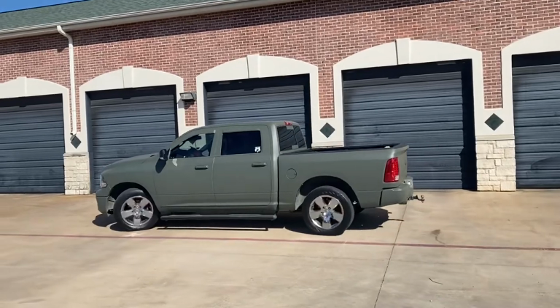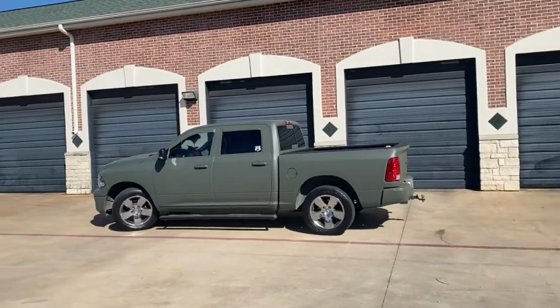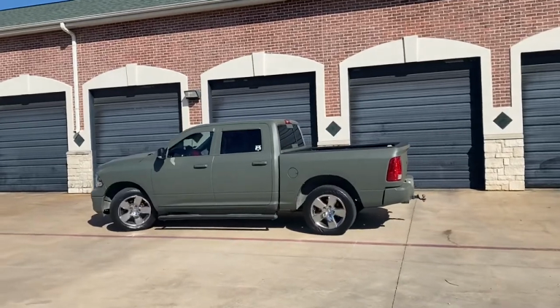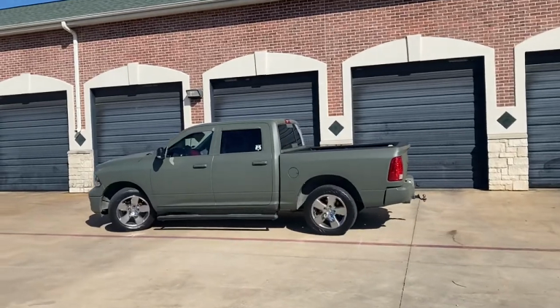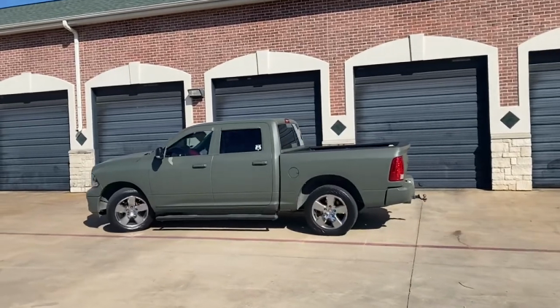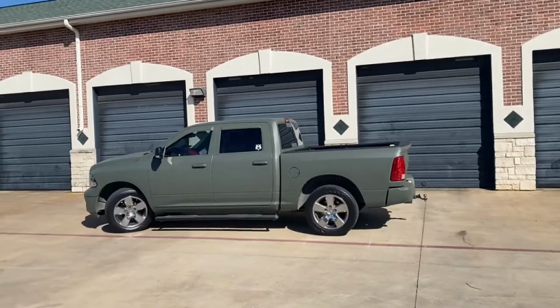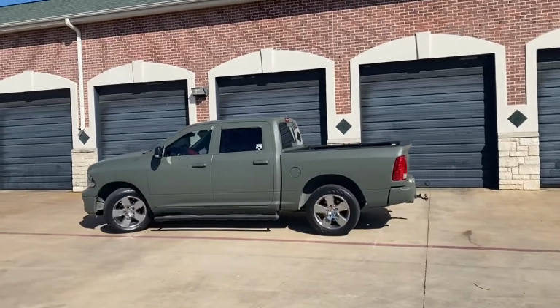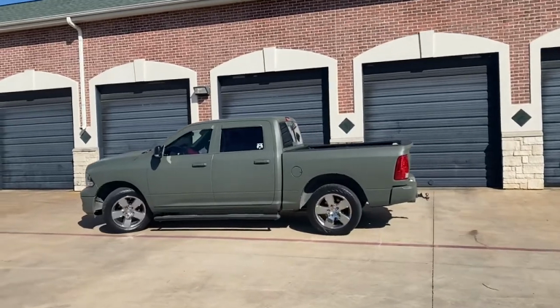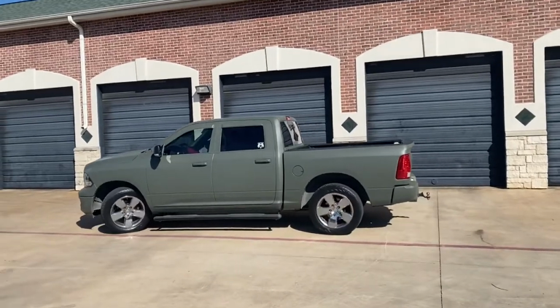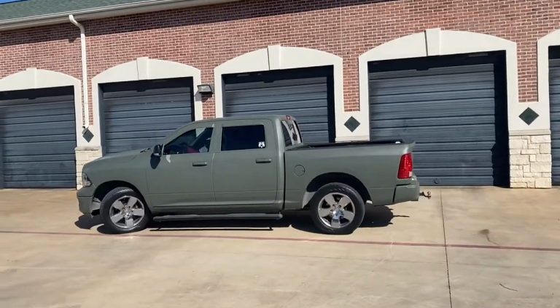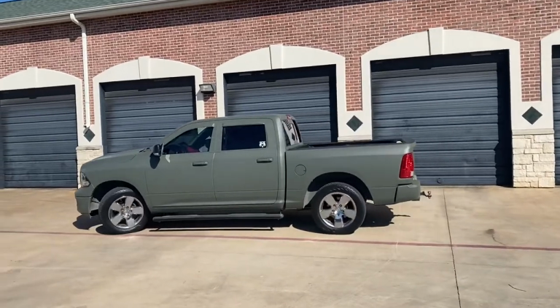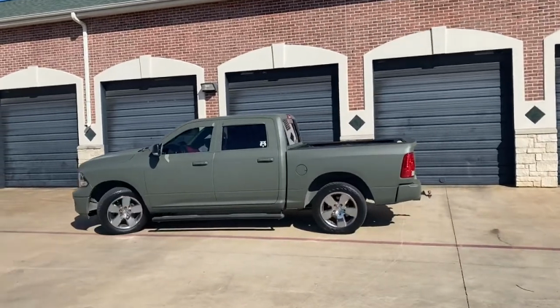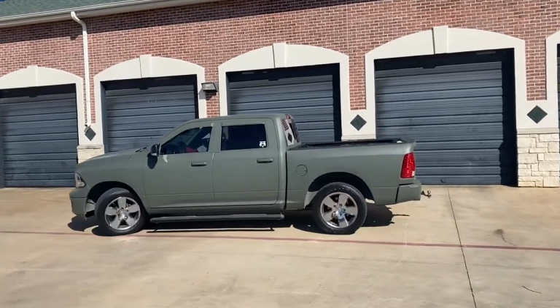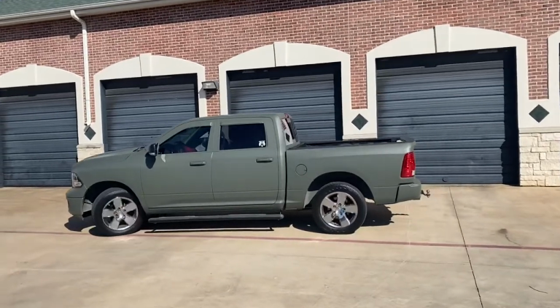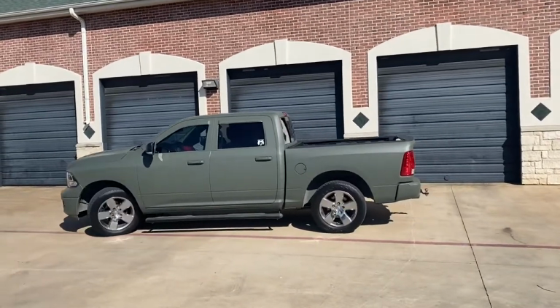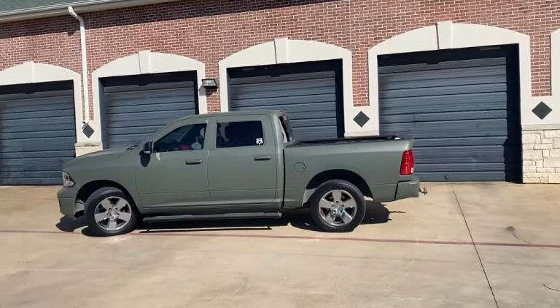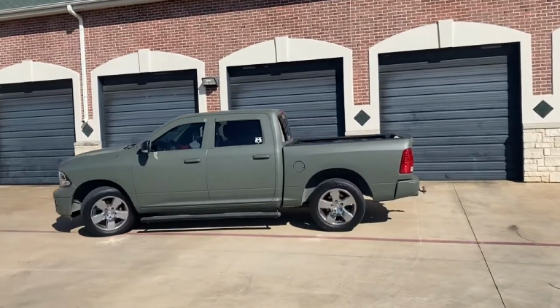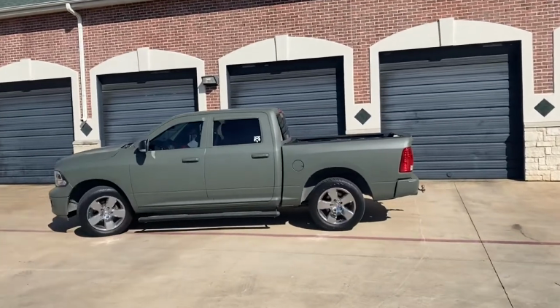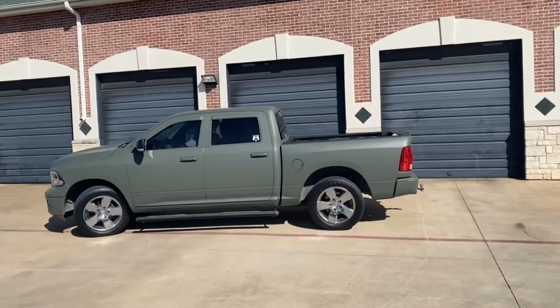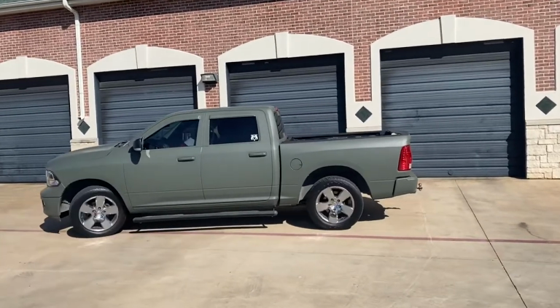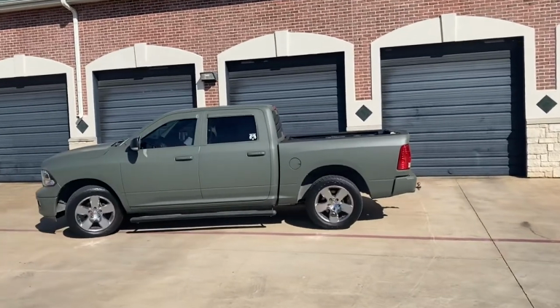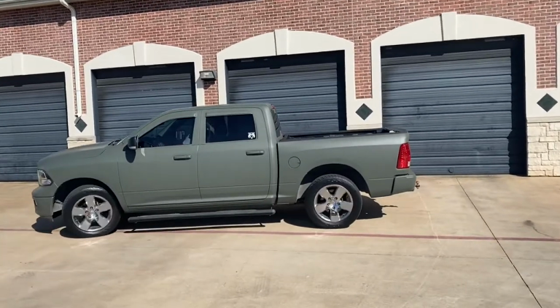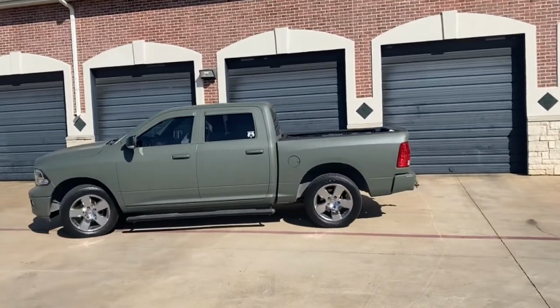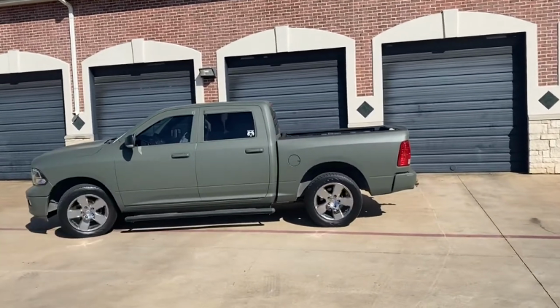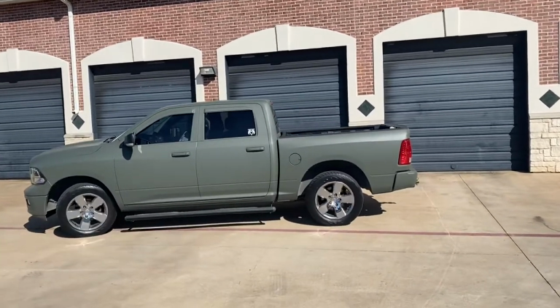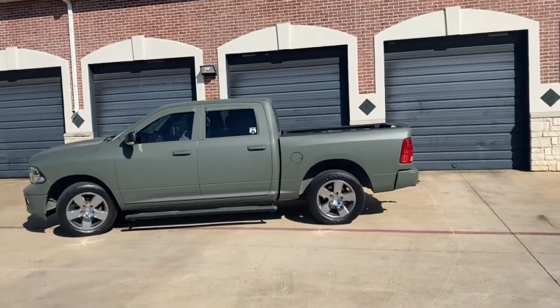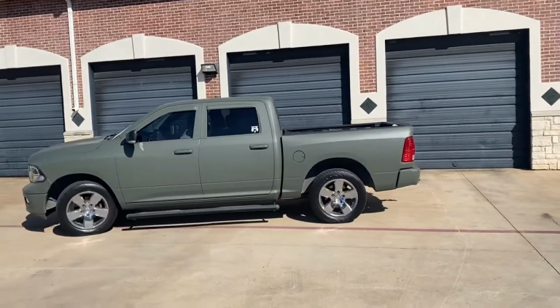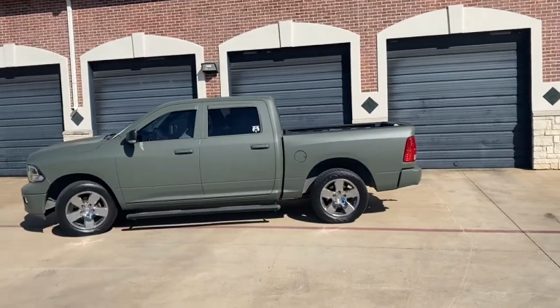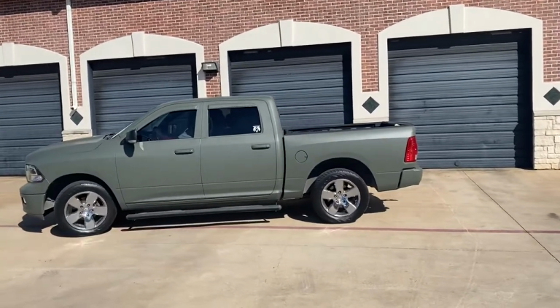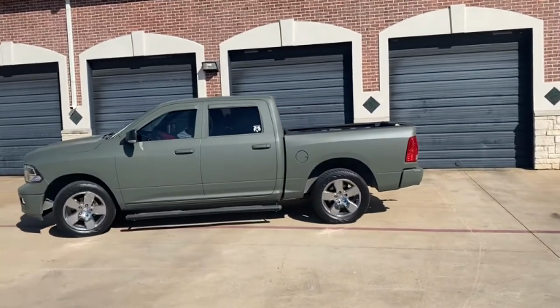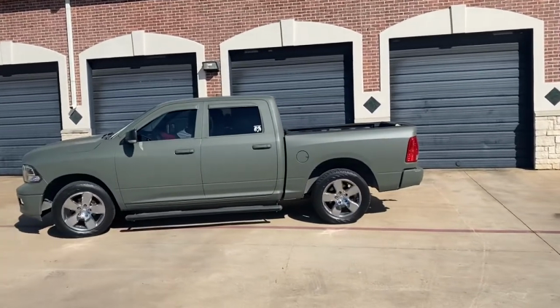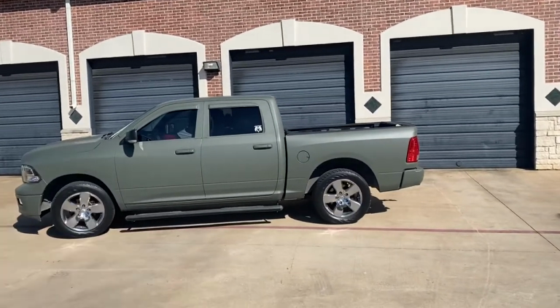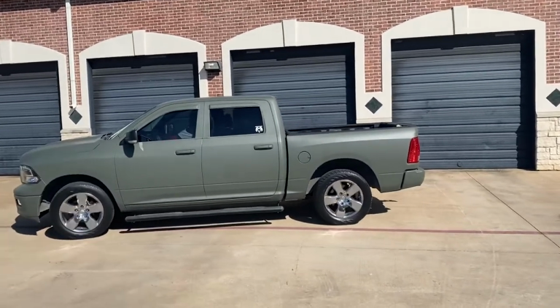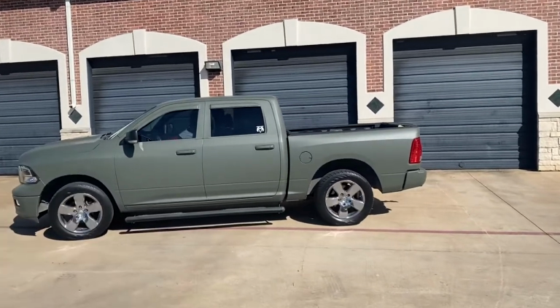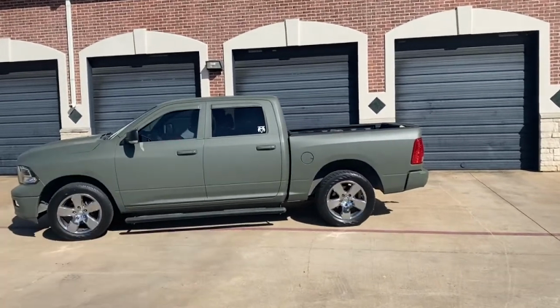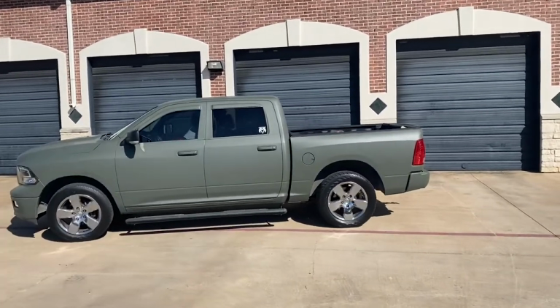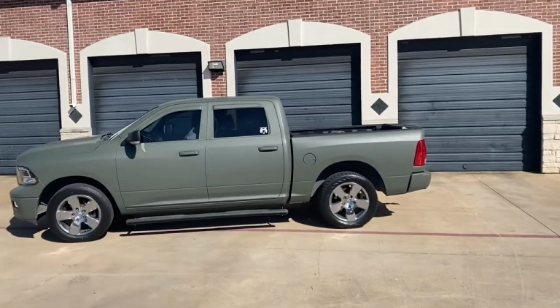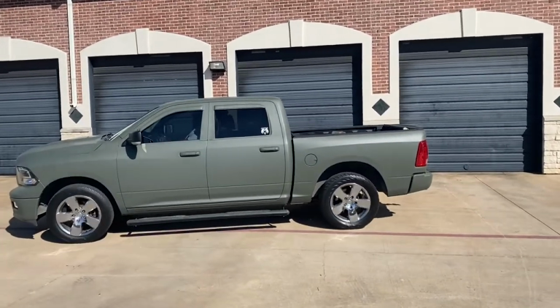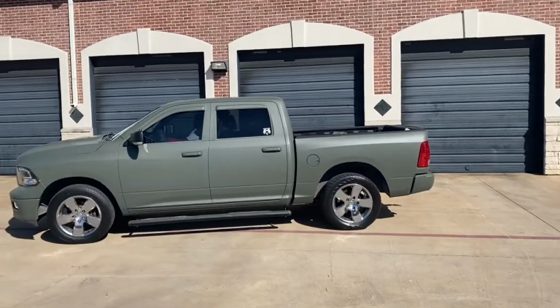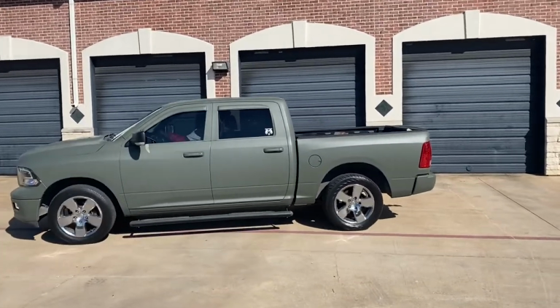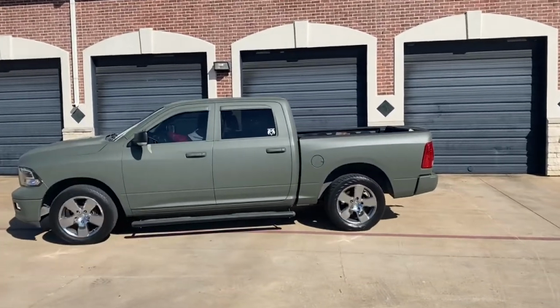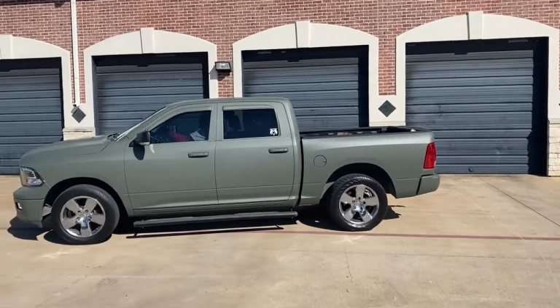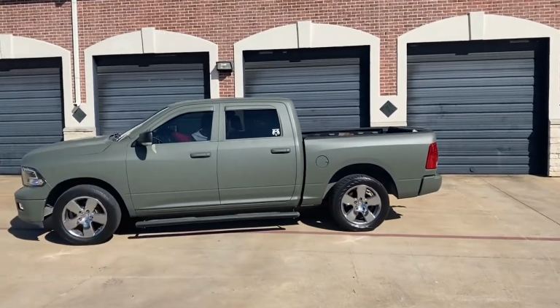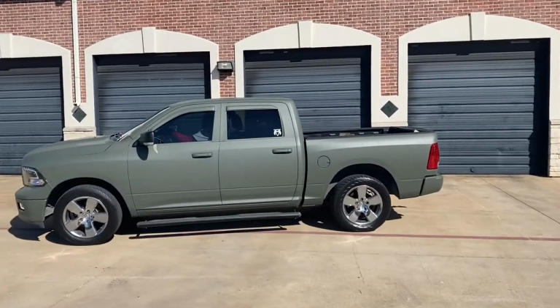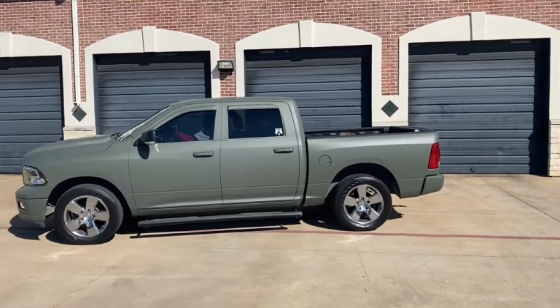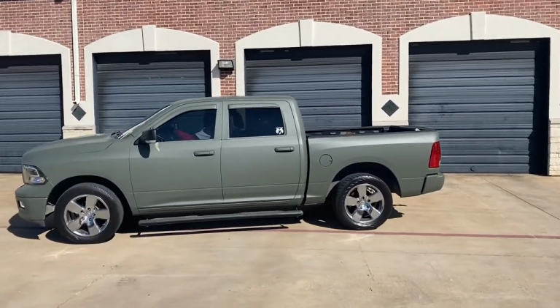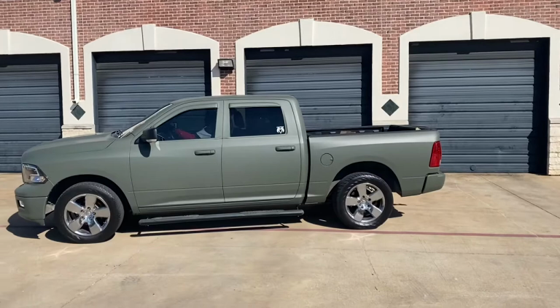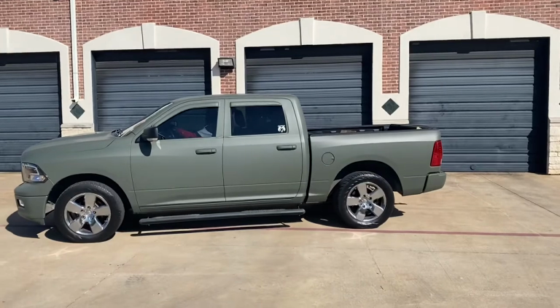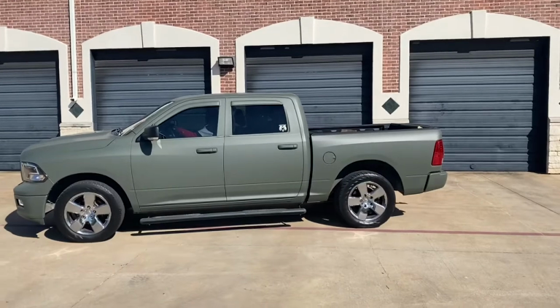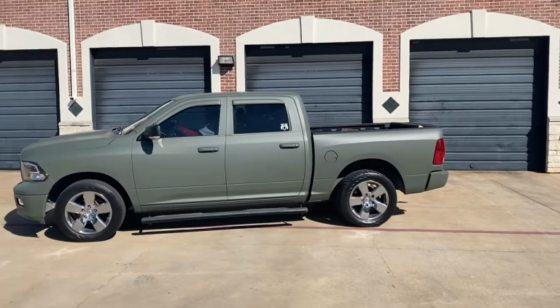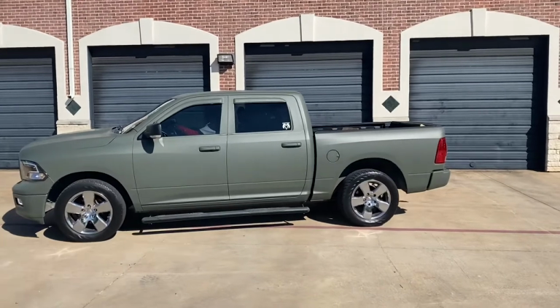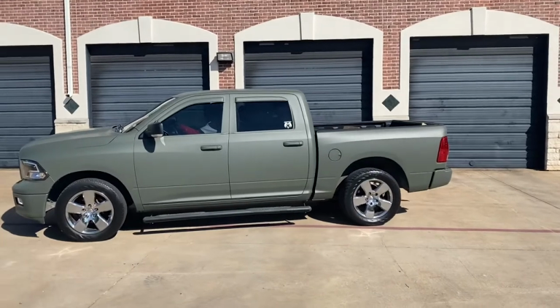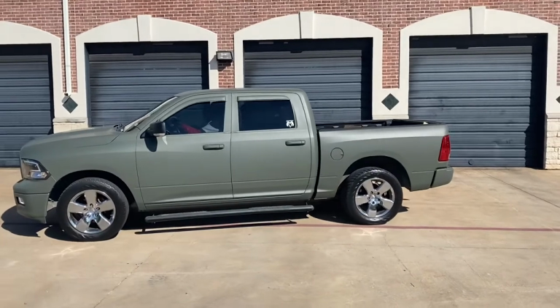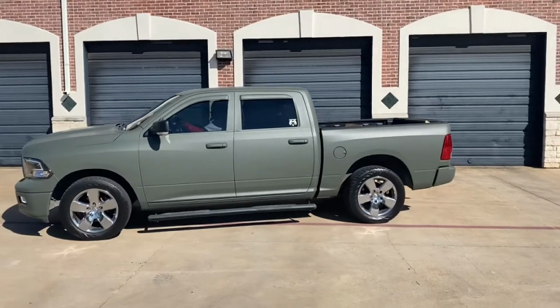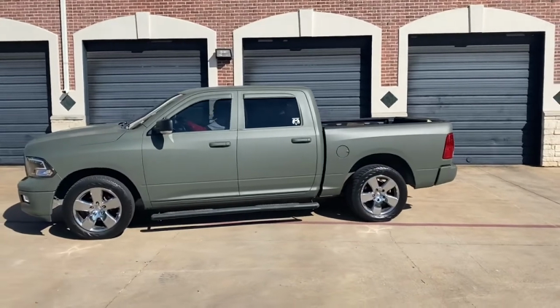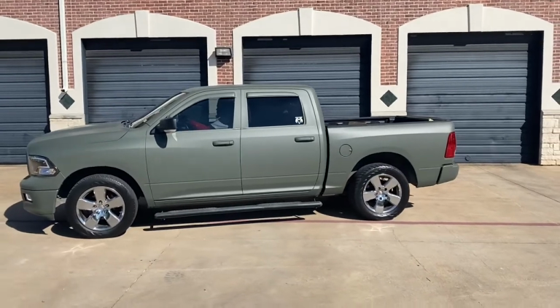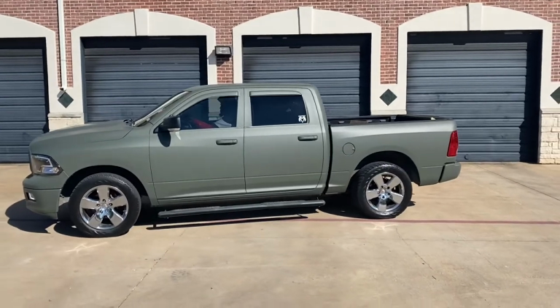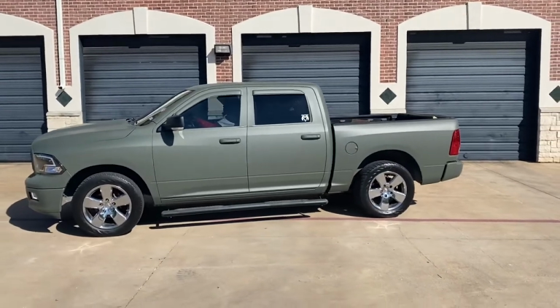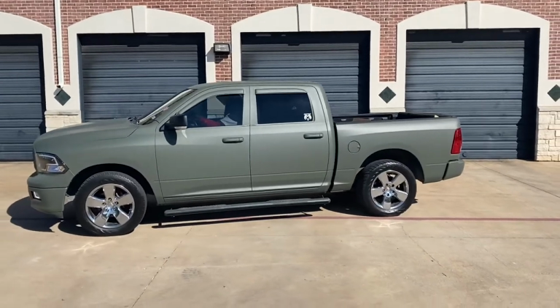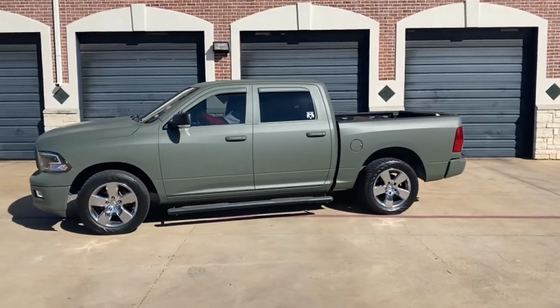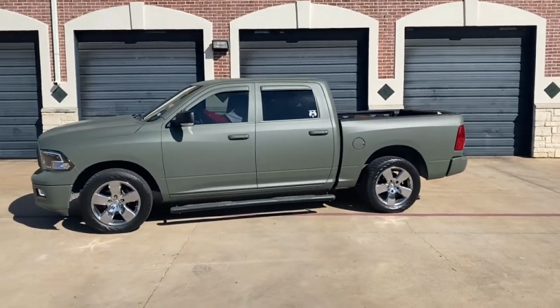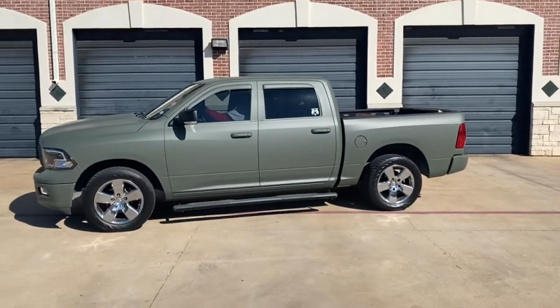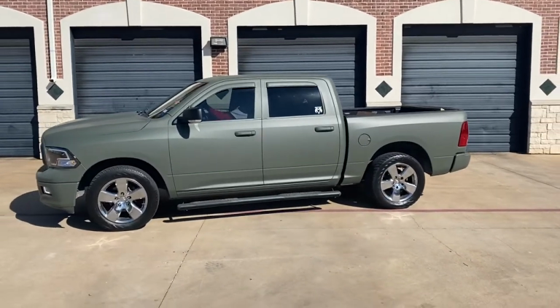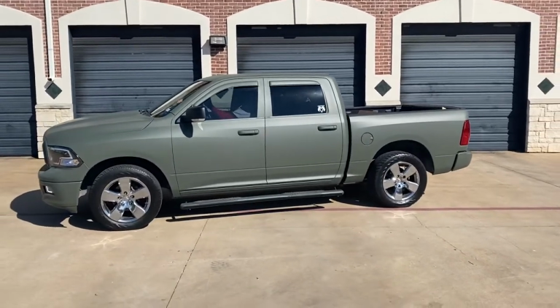So what y'all think? Look at that — it looks pretty good, right?